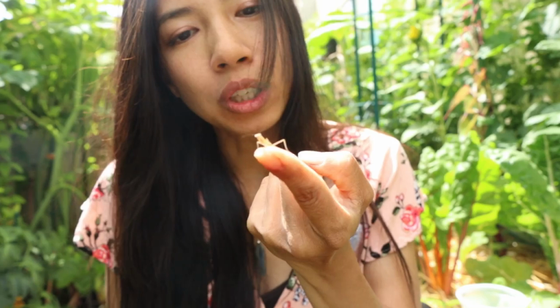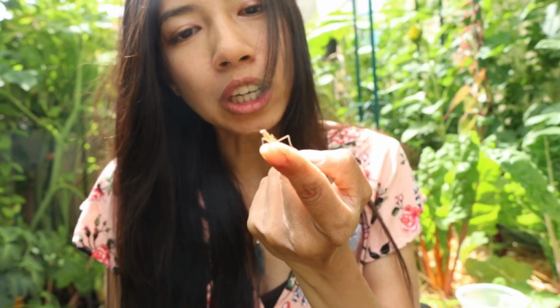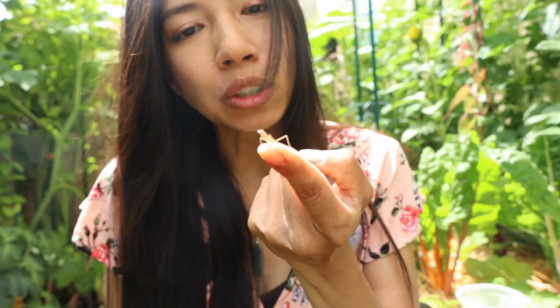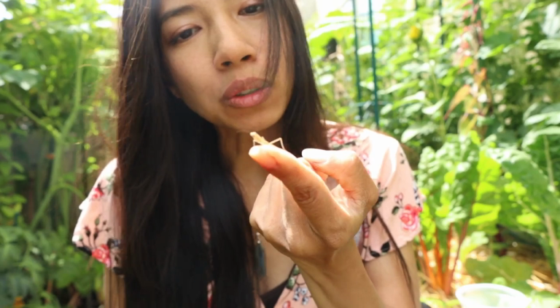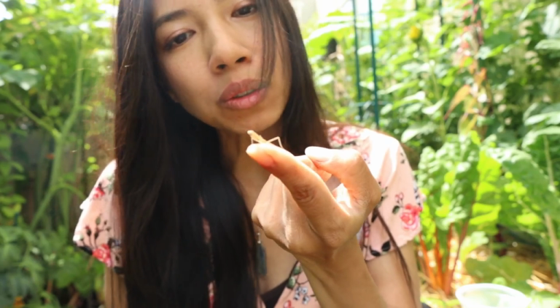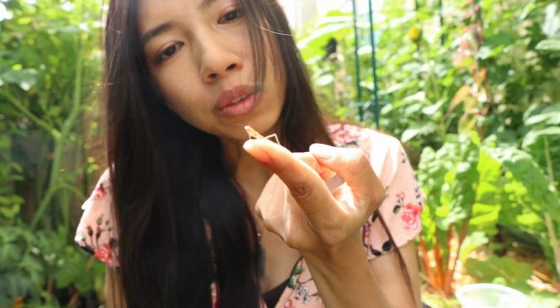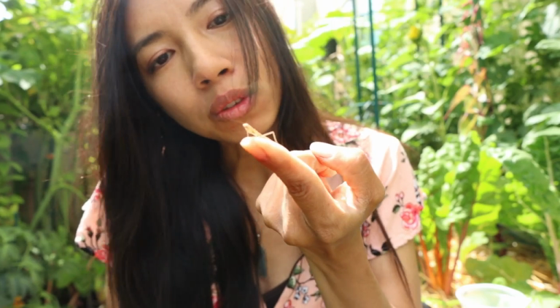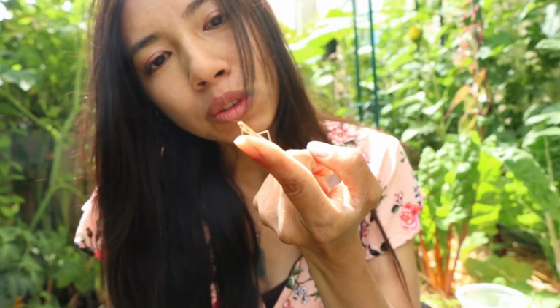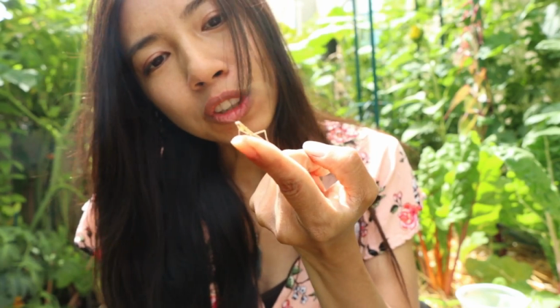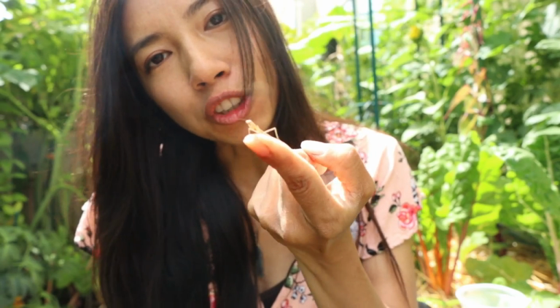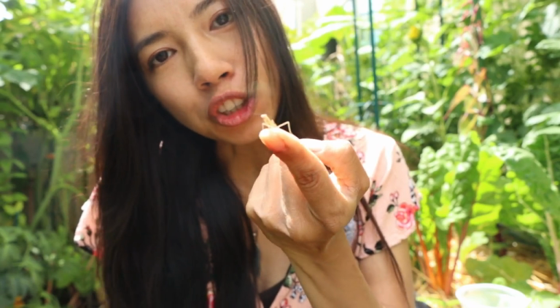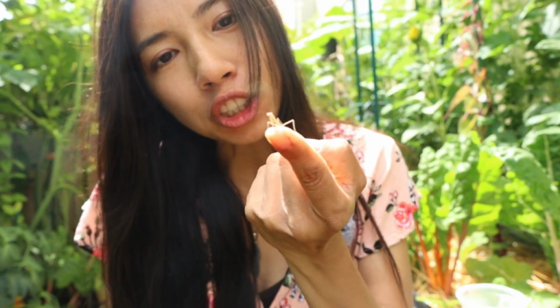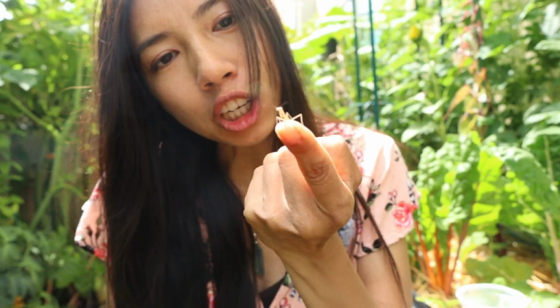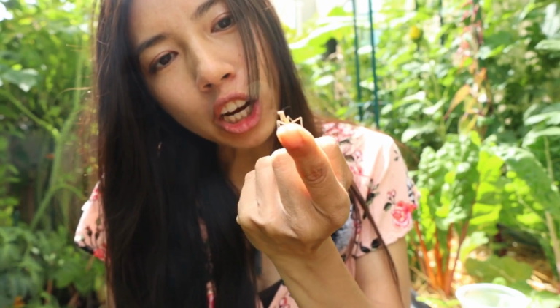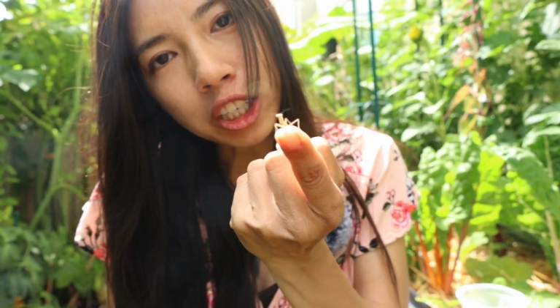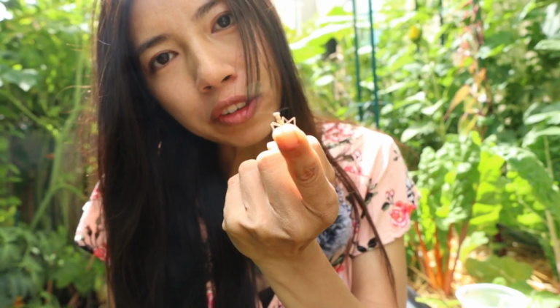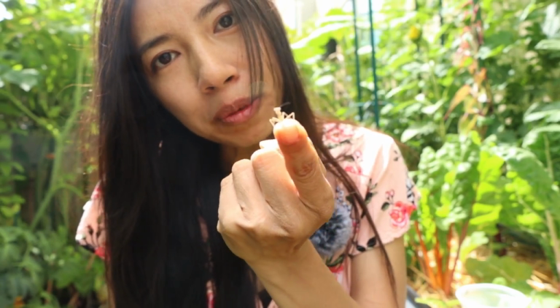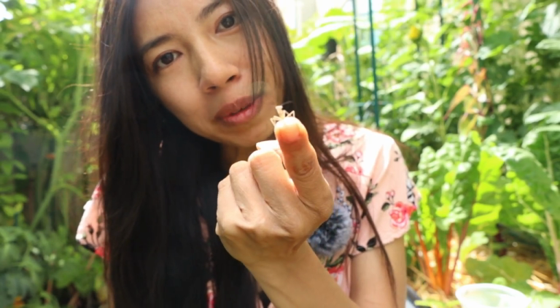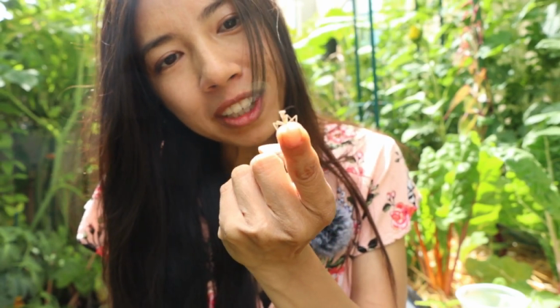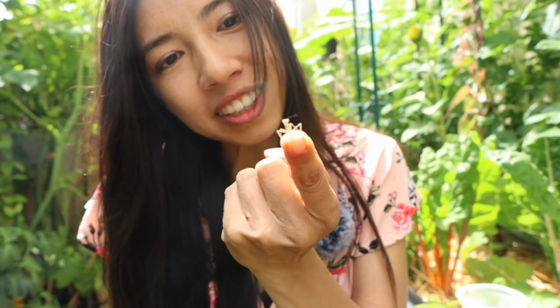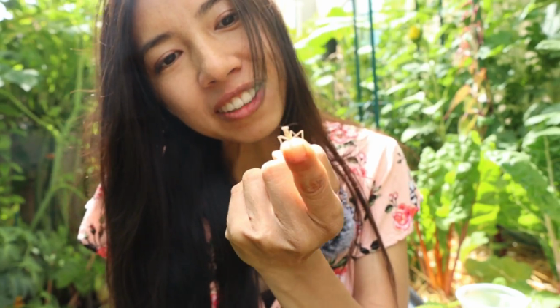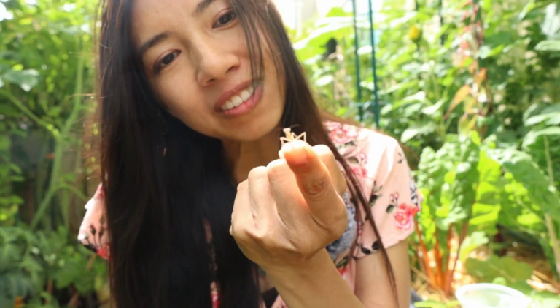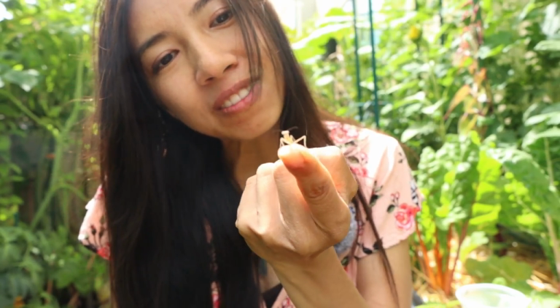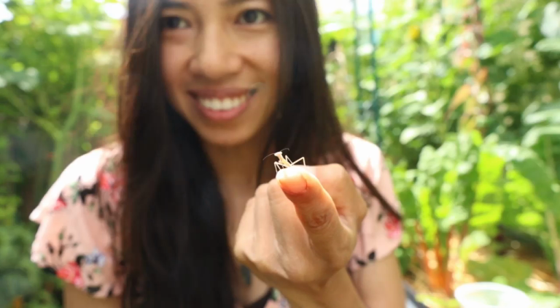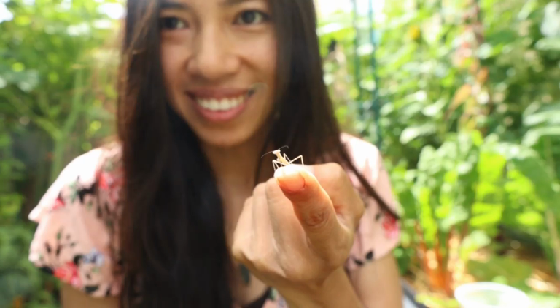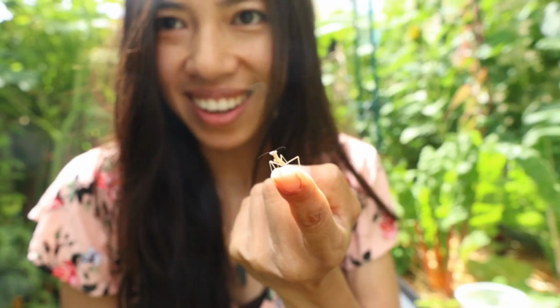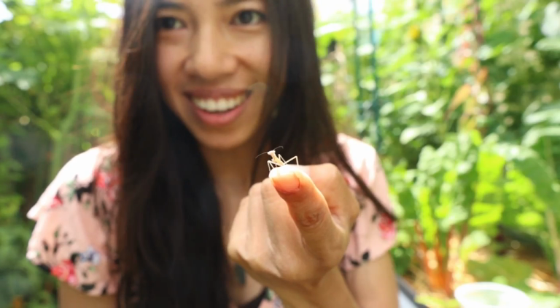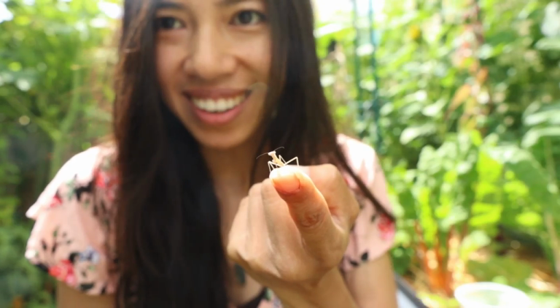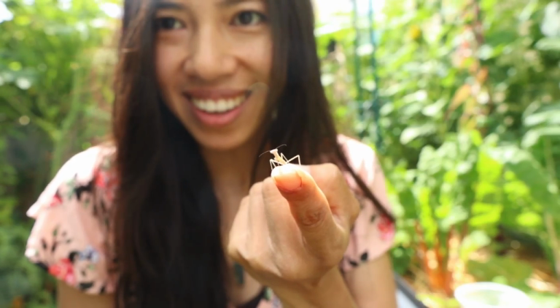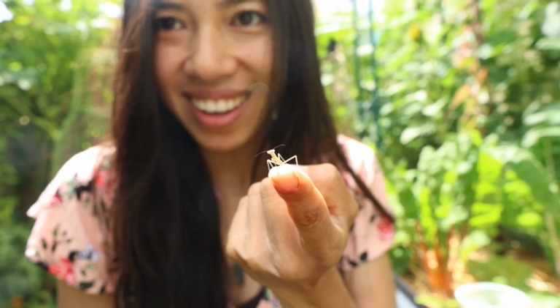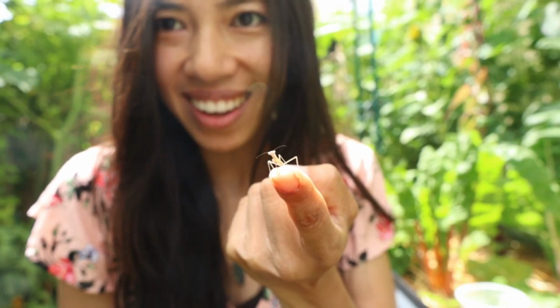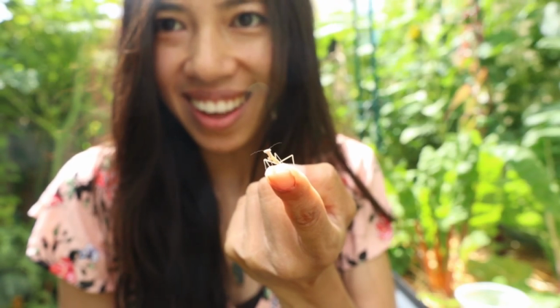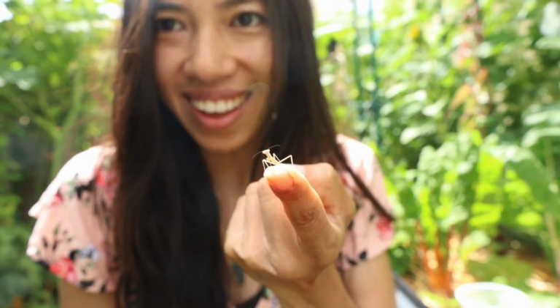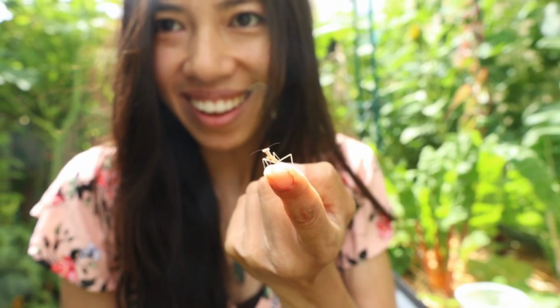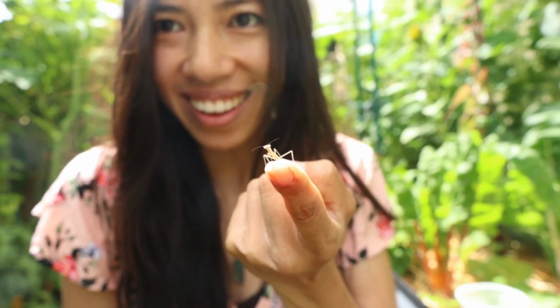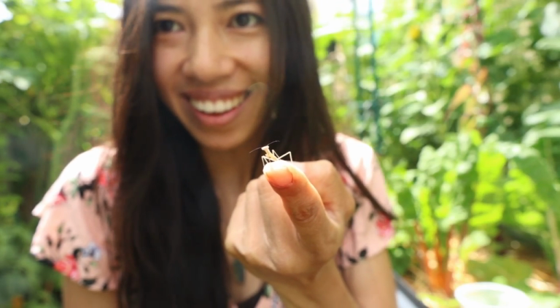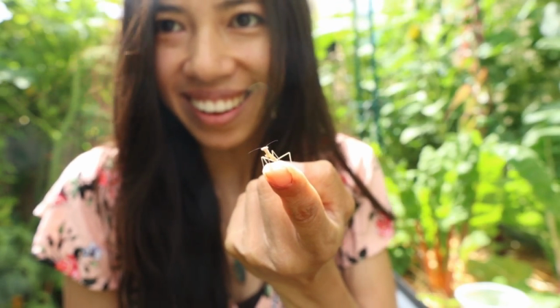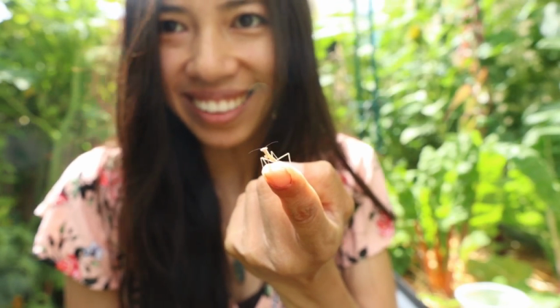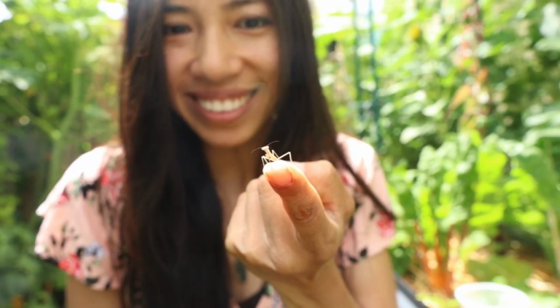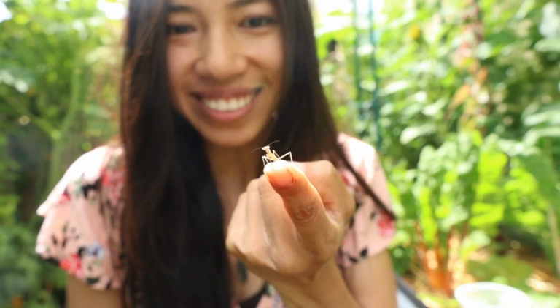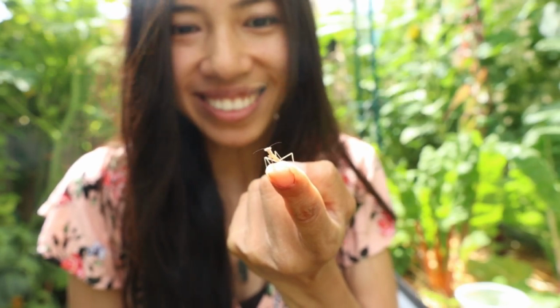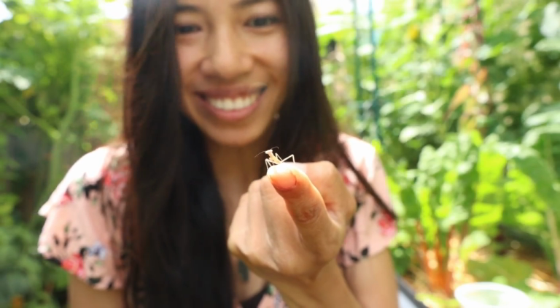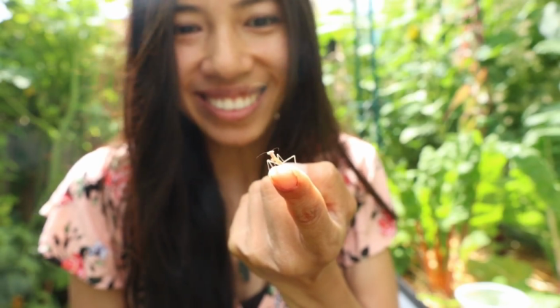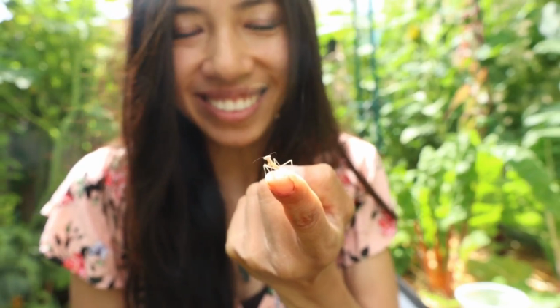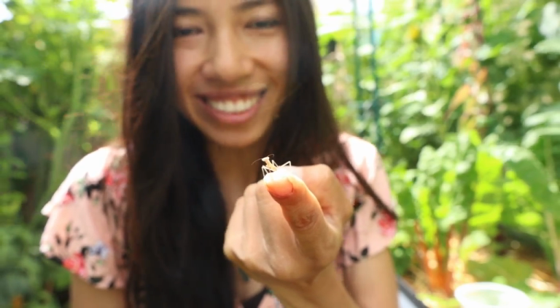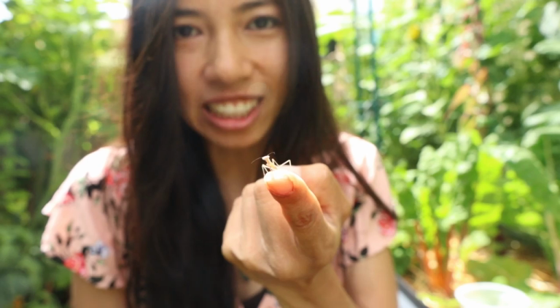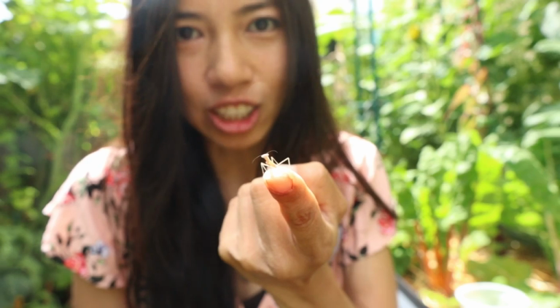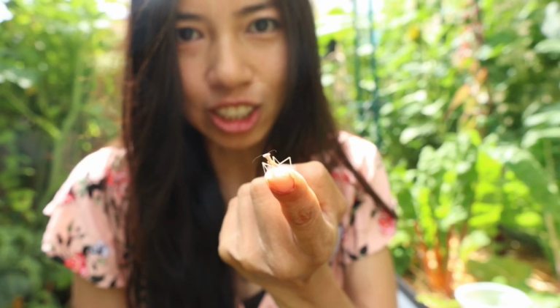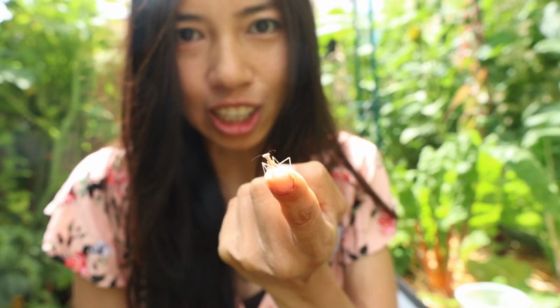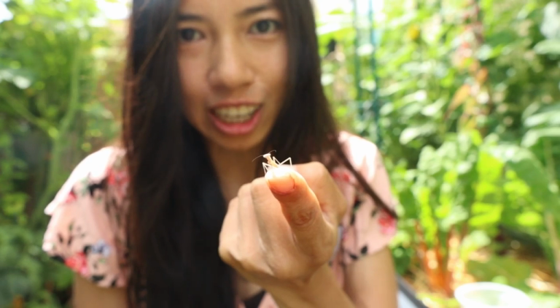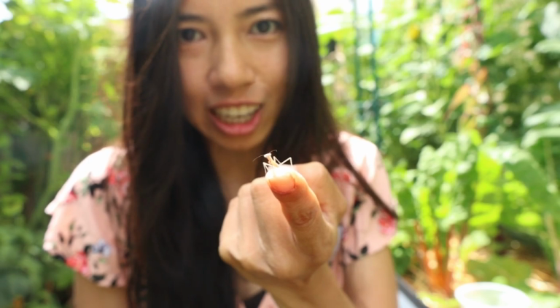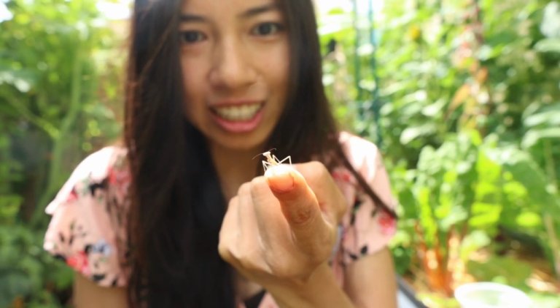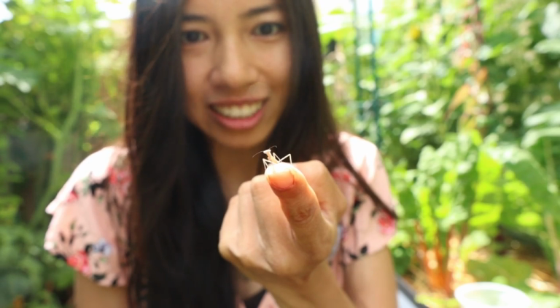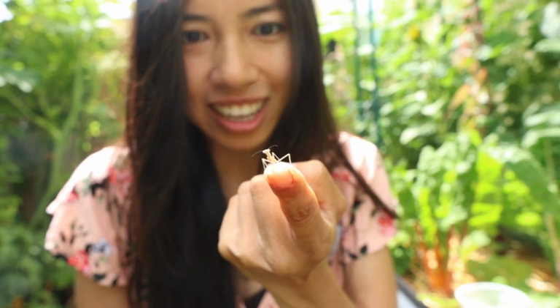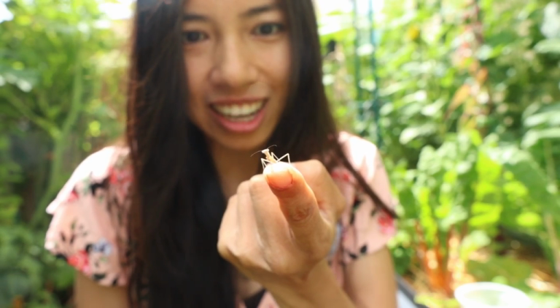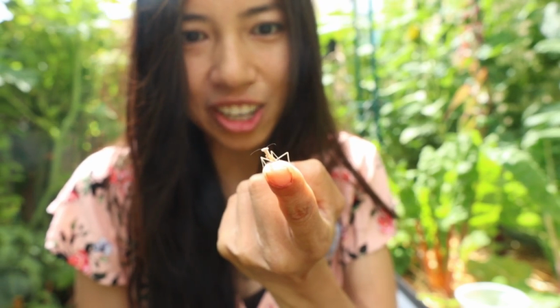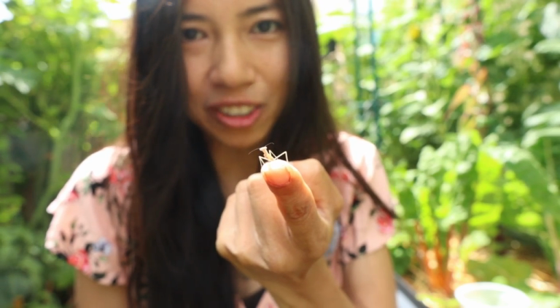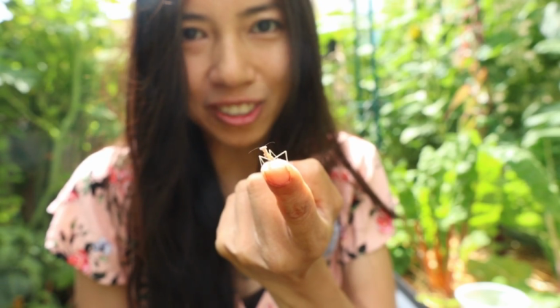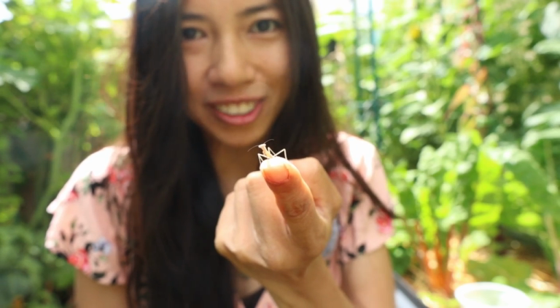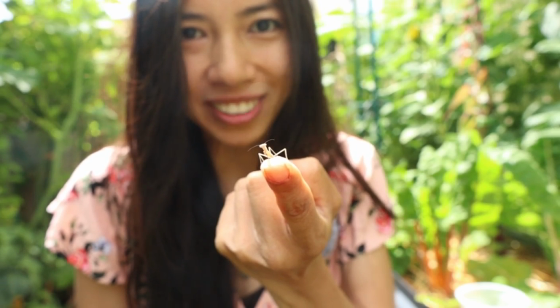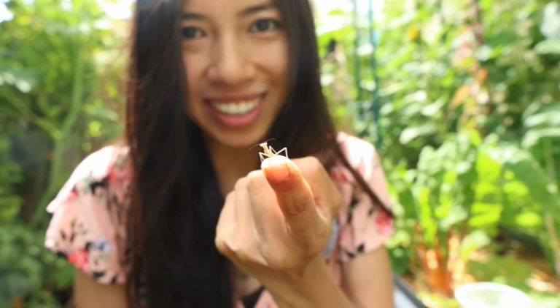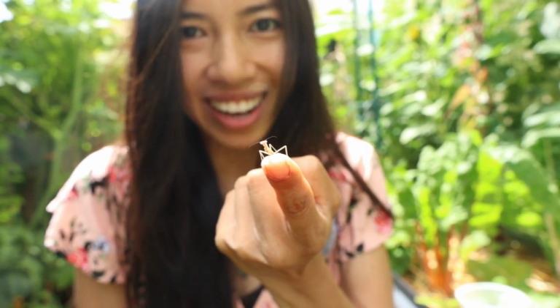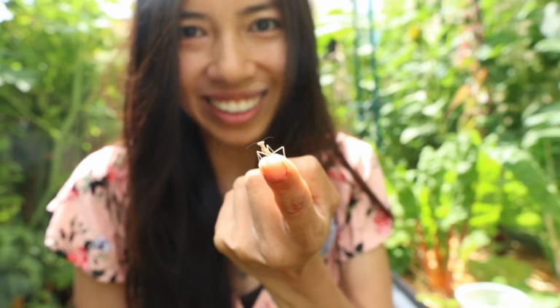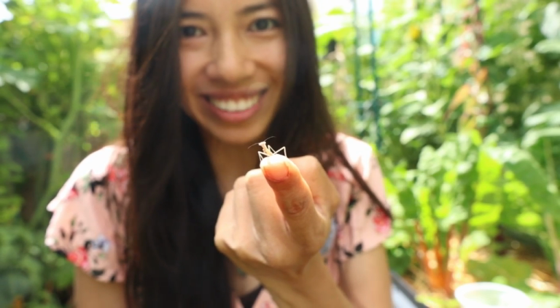Hello! Have you said hi to everybody? There he is — he's like saying hello to you guys.